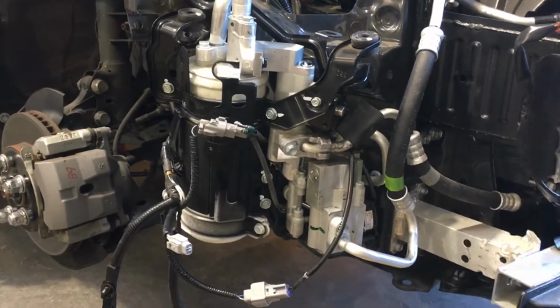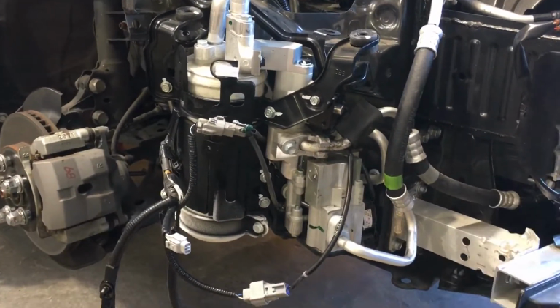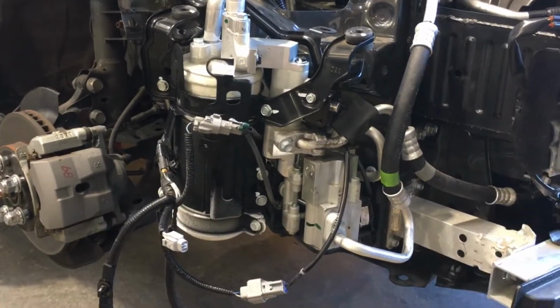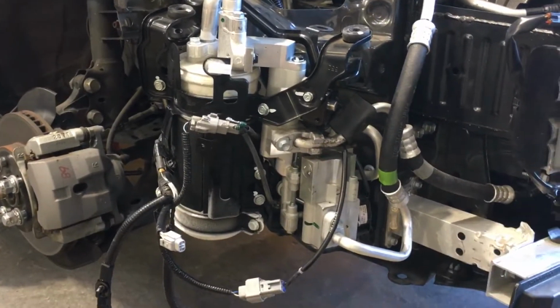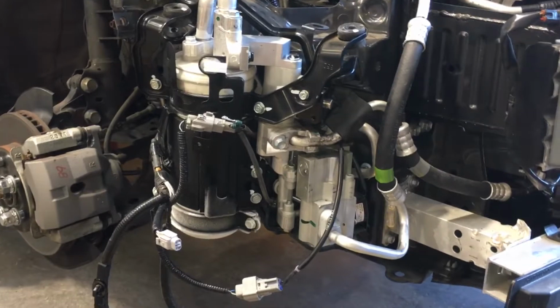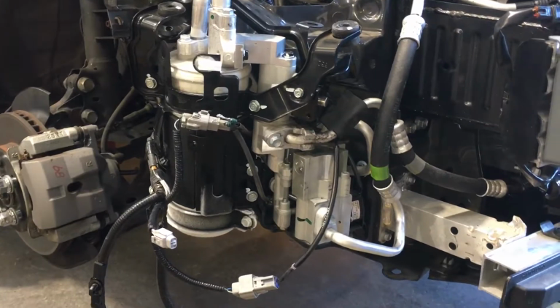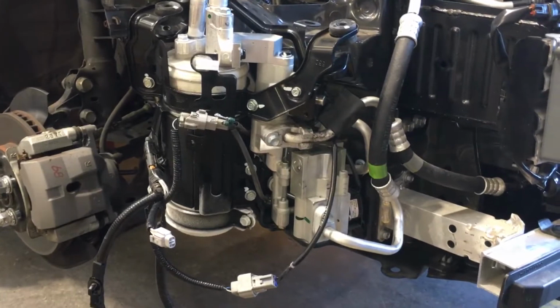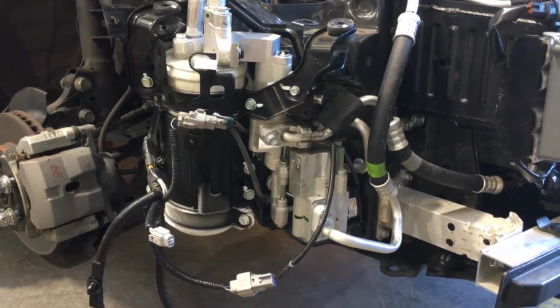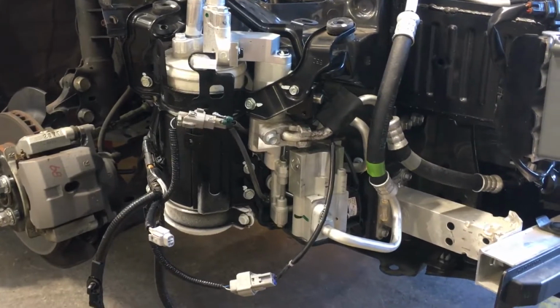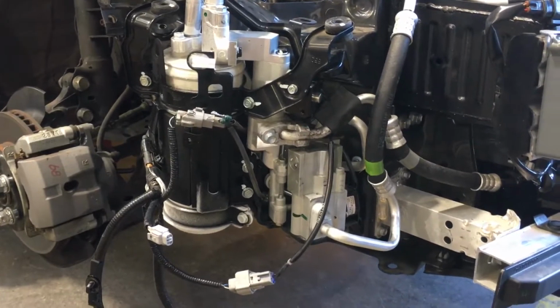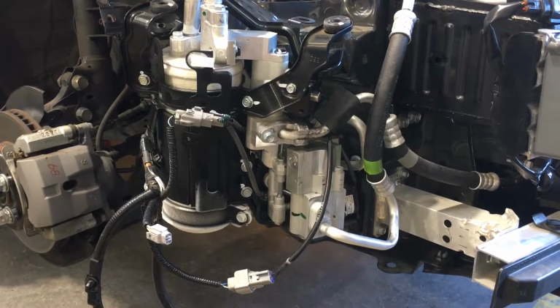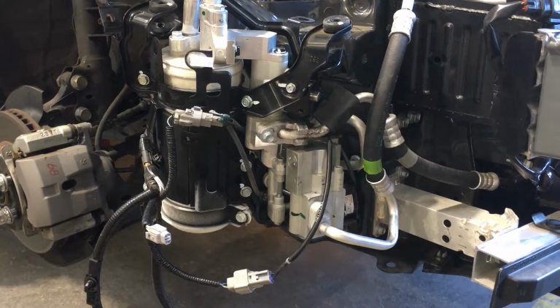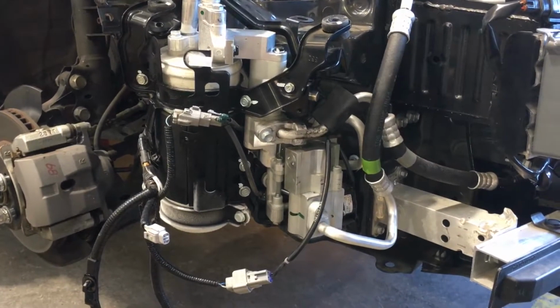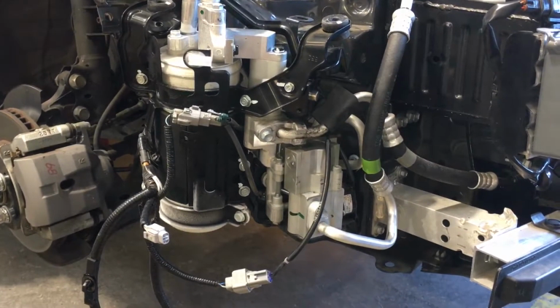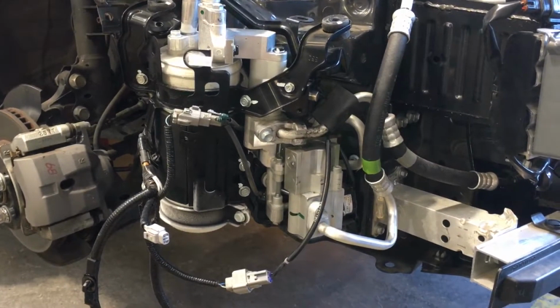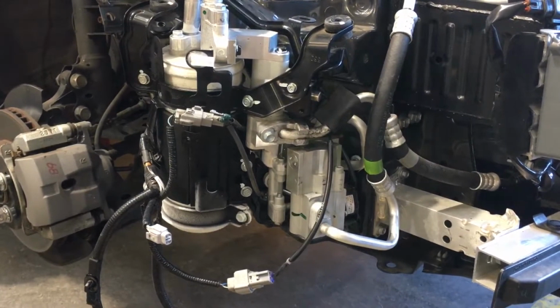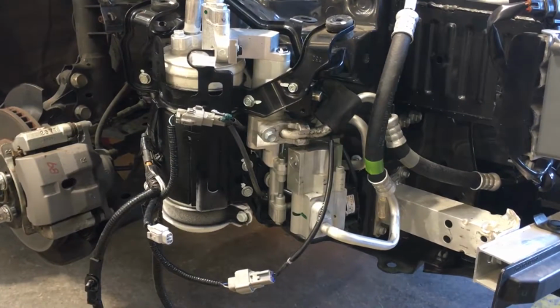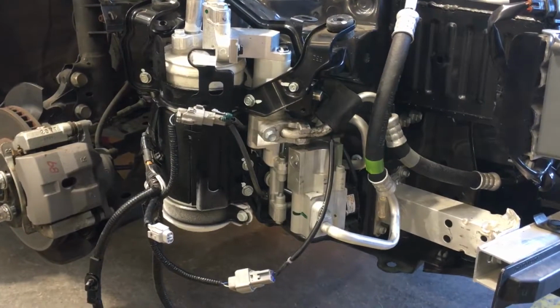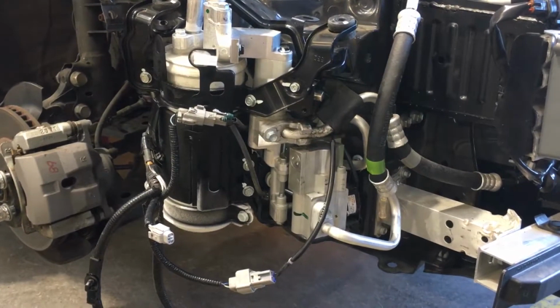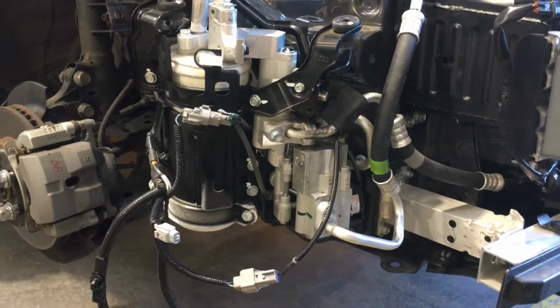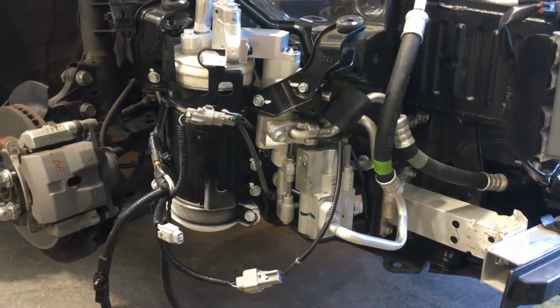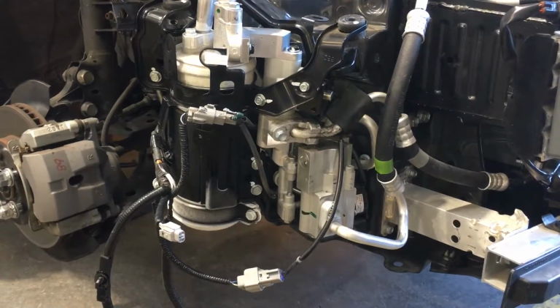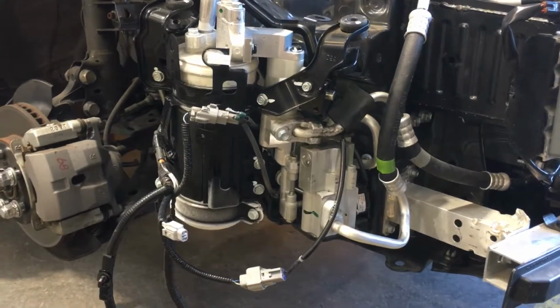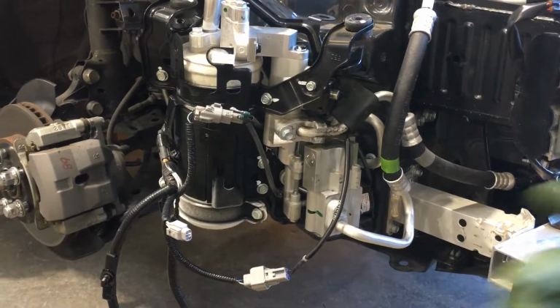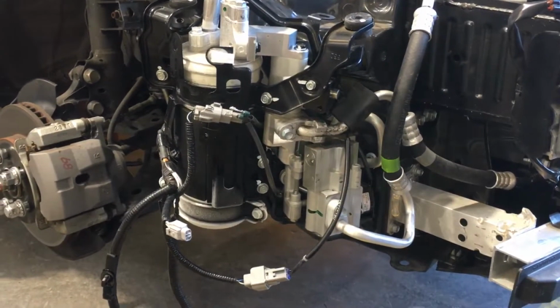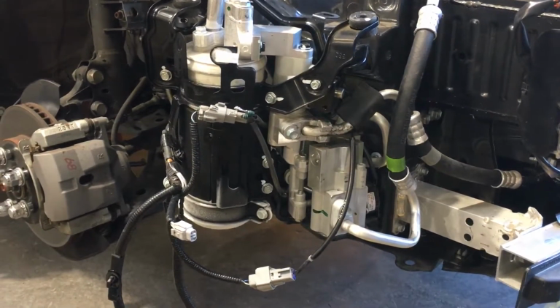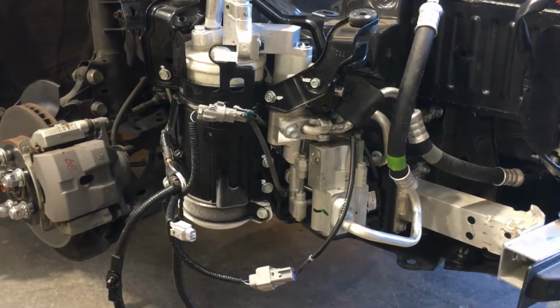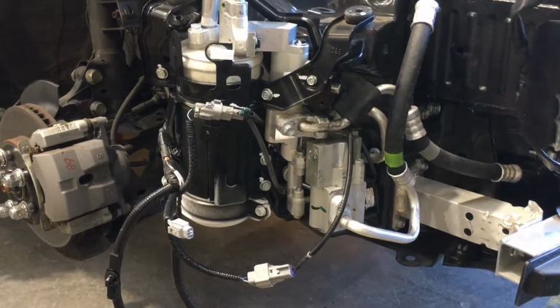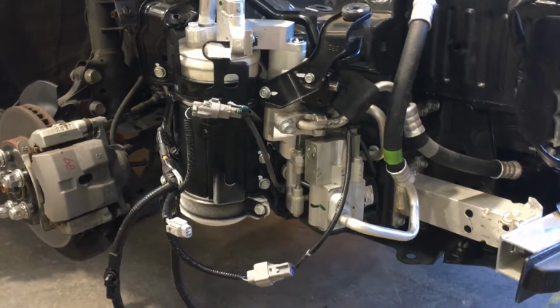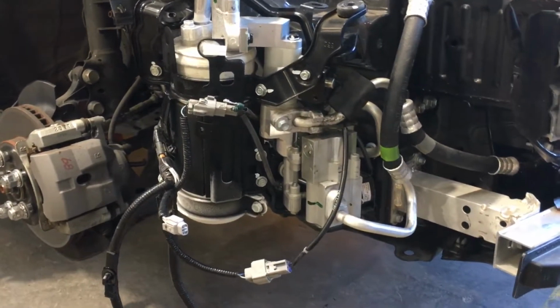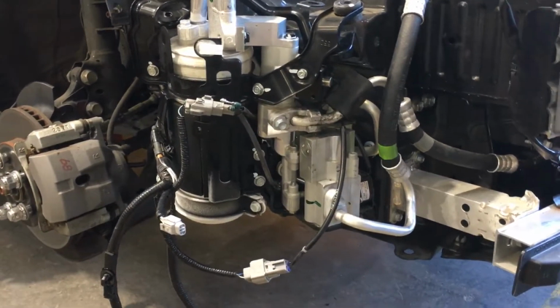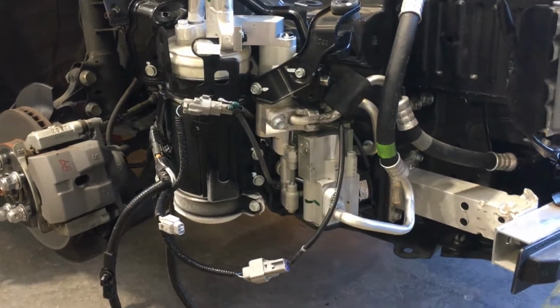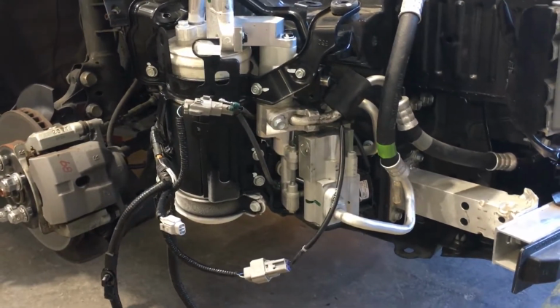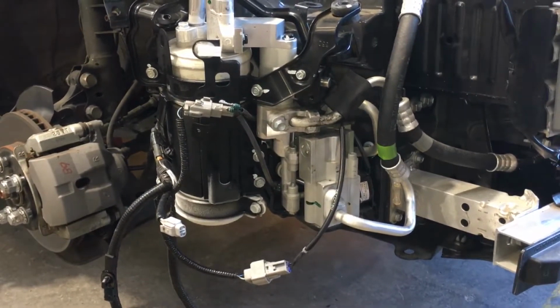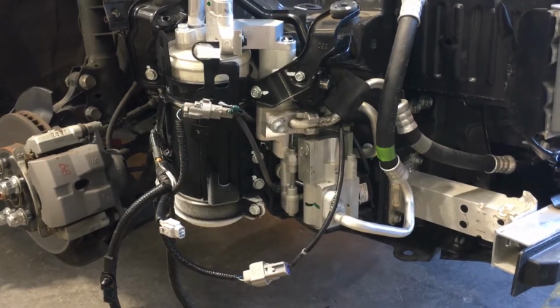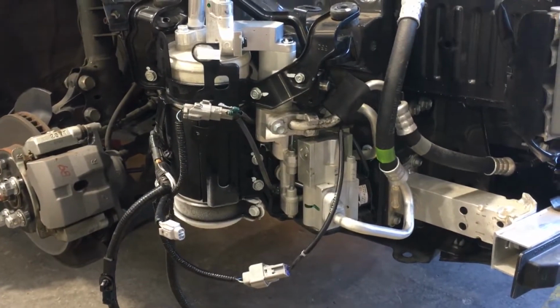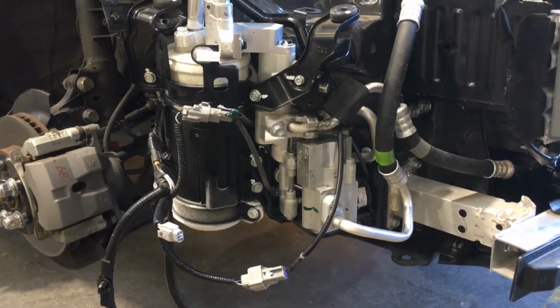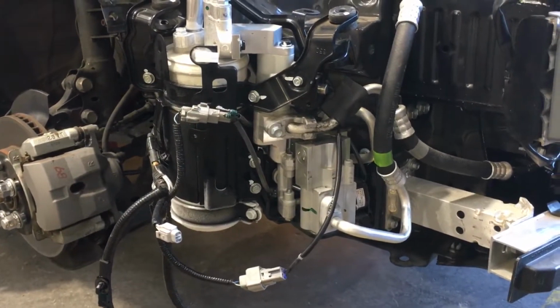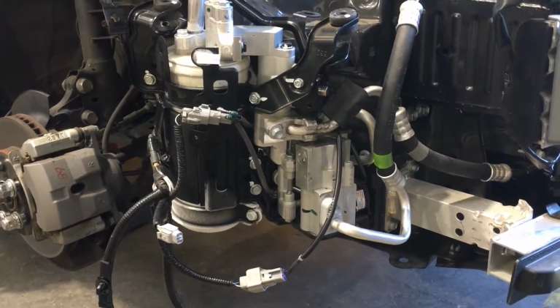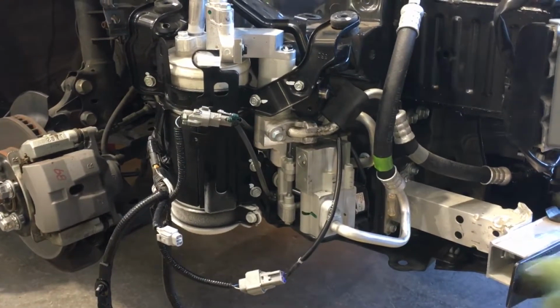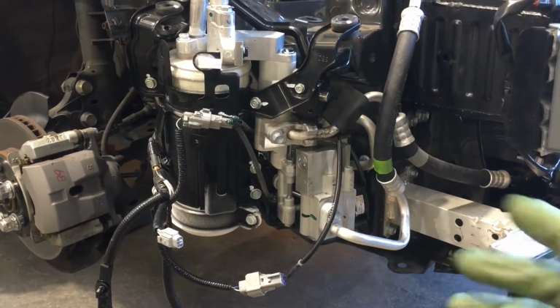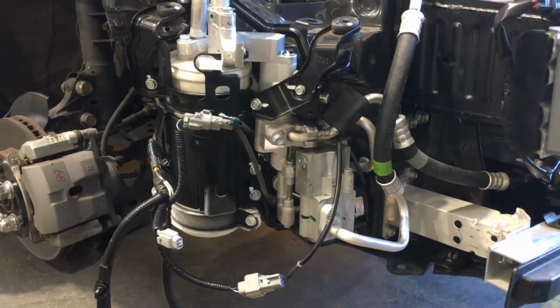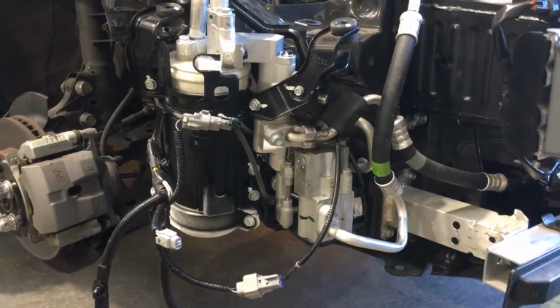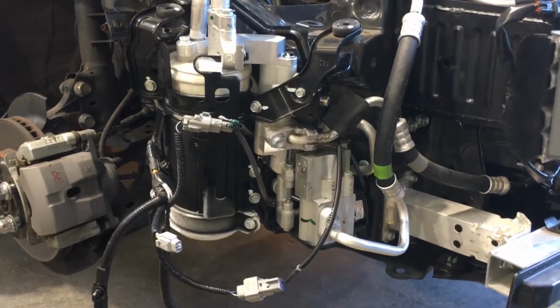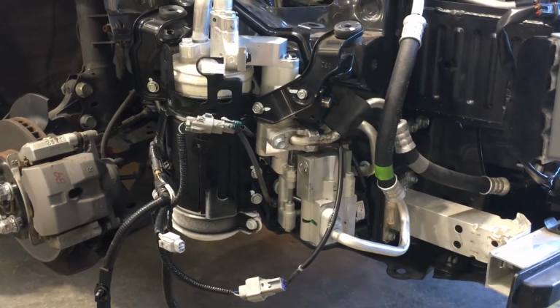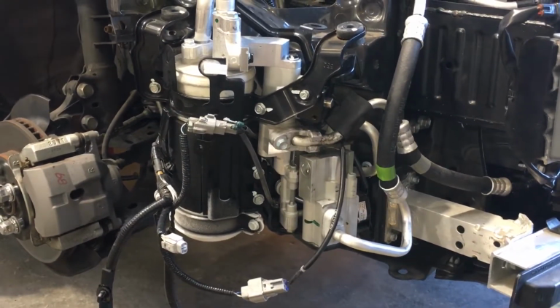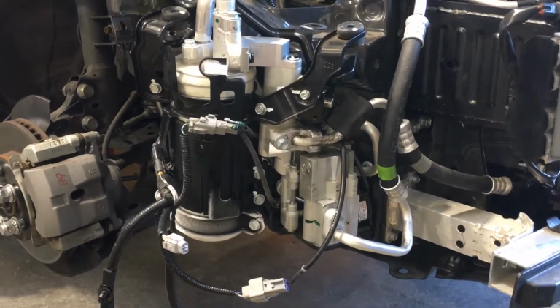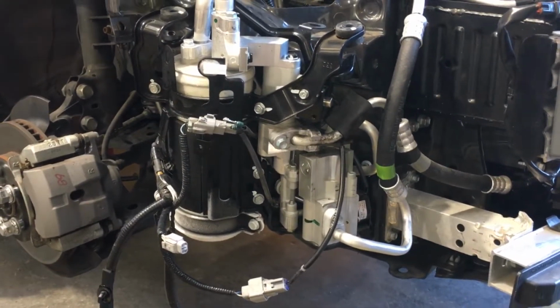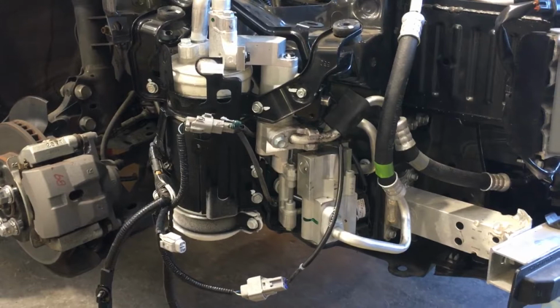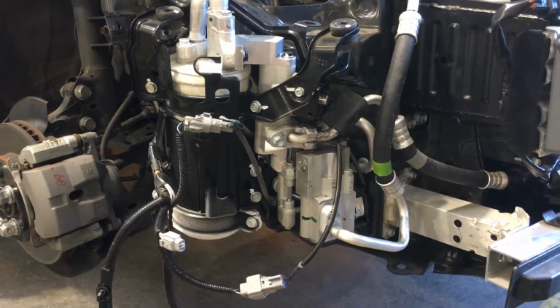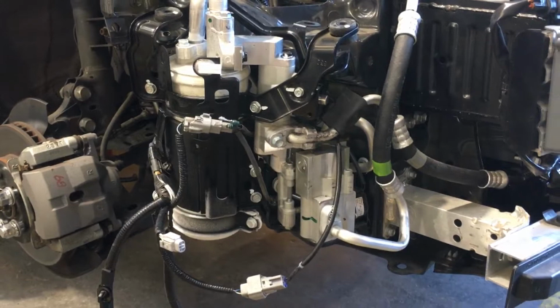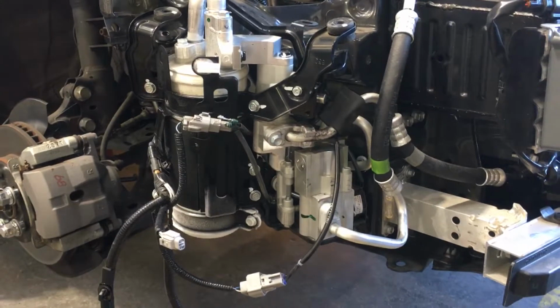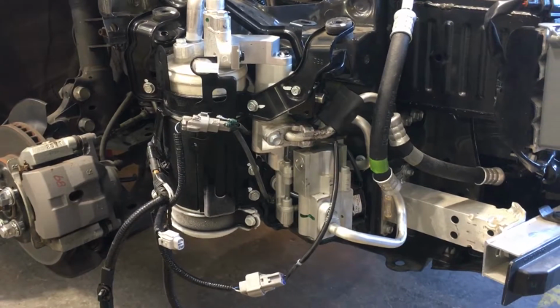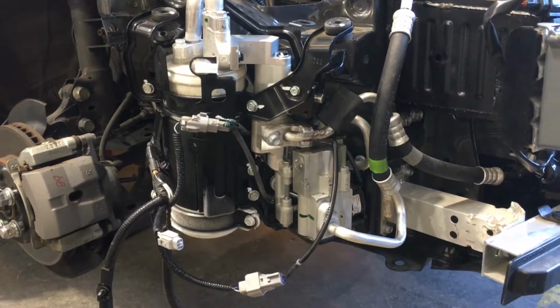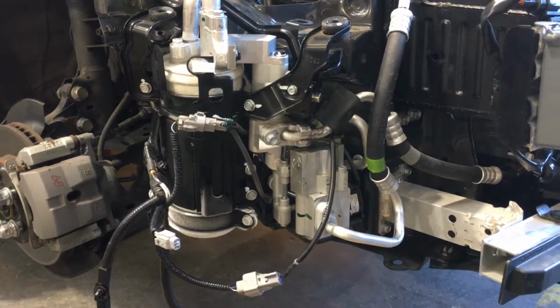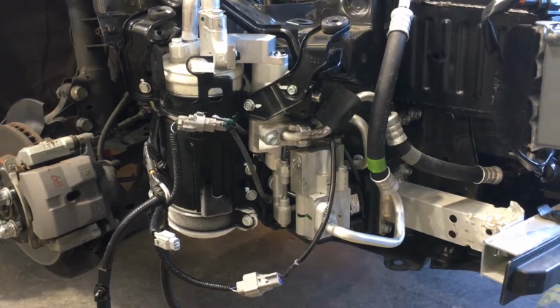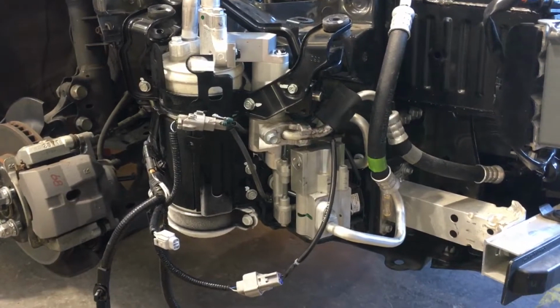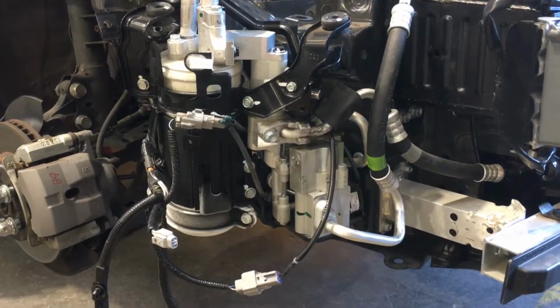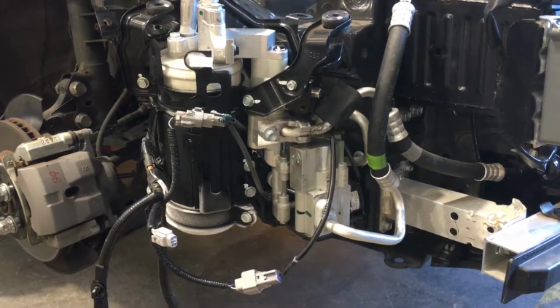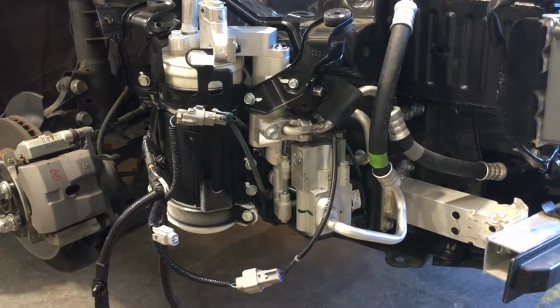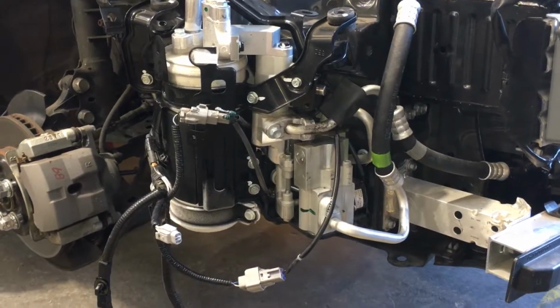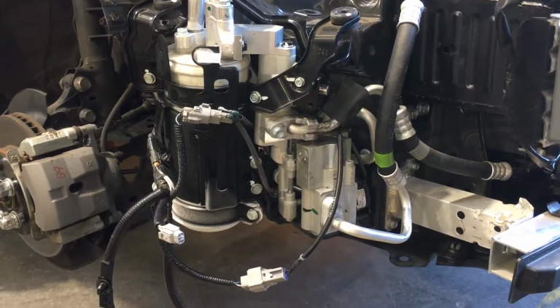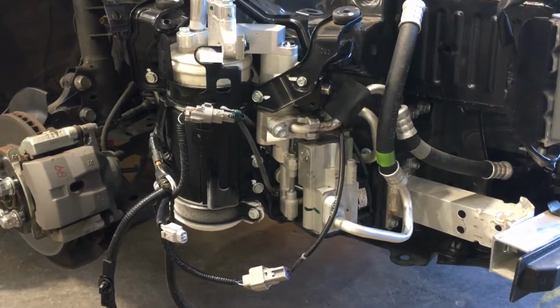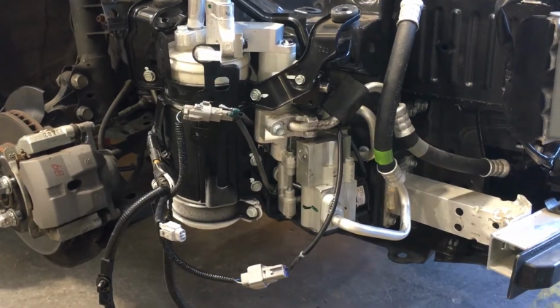Some burnt-out compressors. Many visits back to the shop if they try to do quick recharges and recoveries.